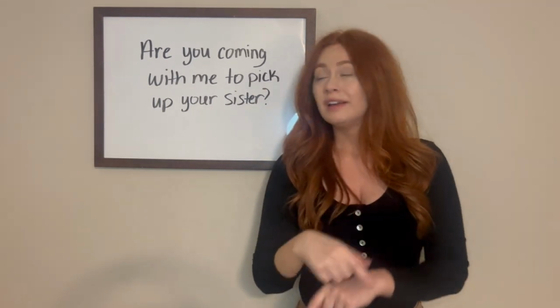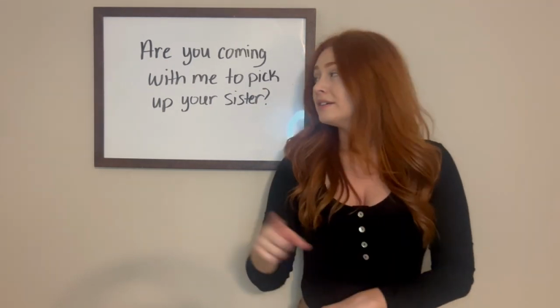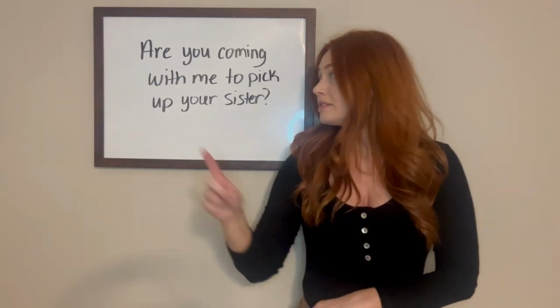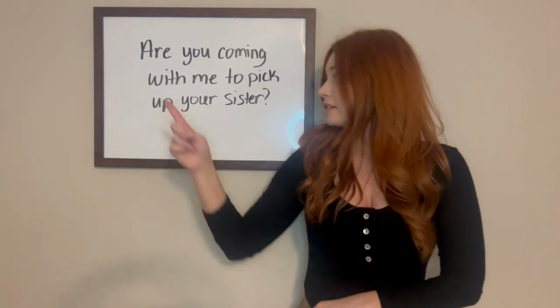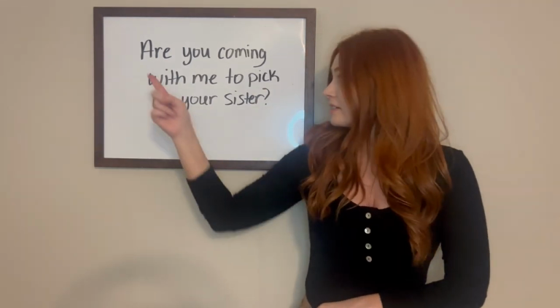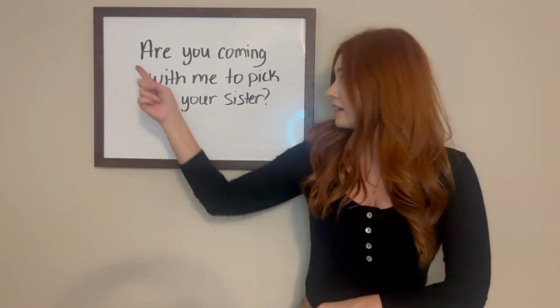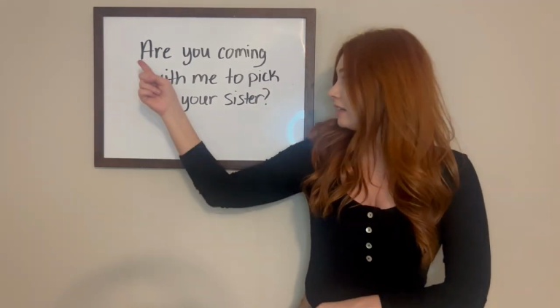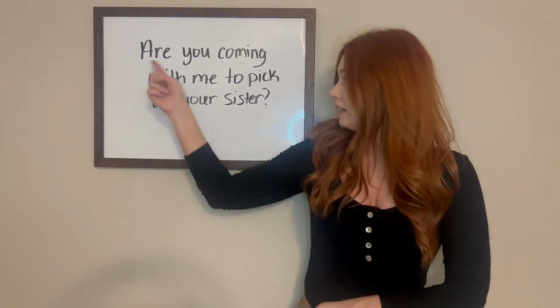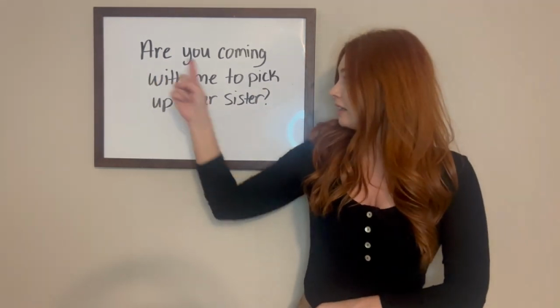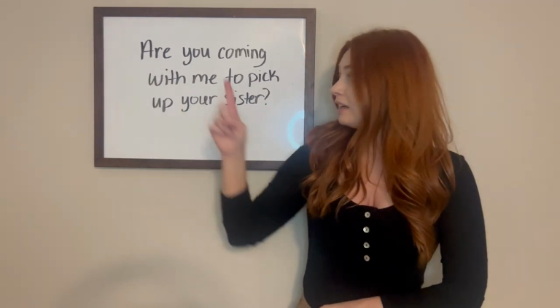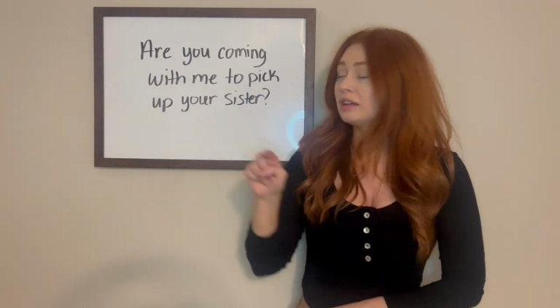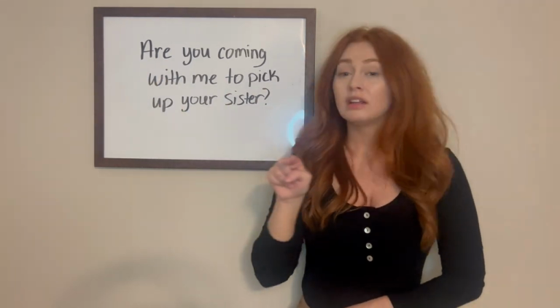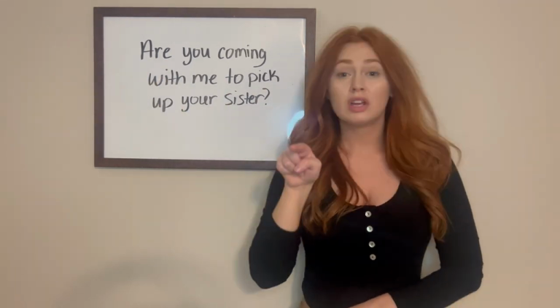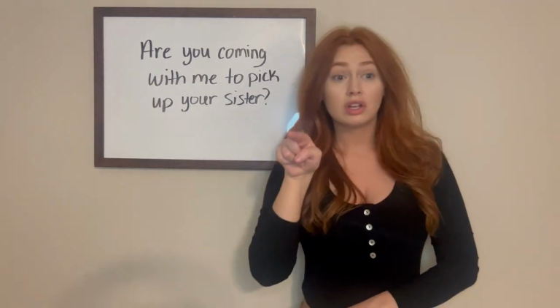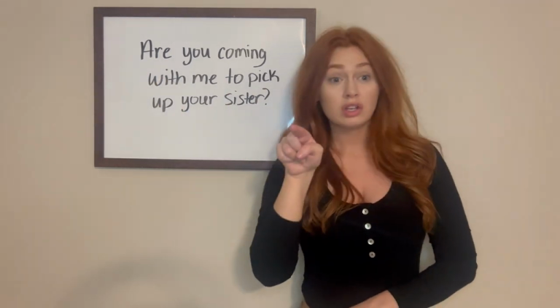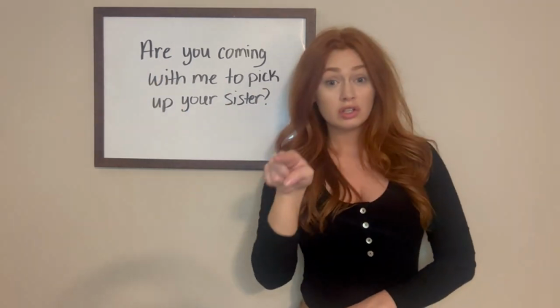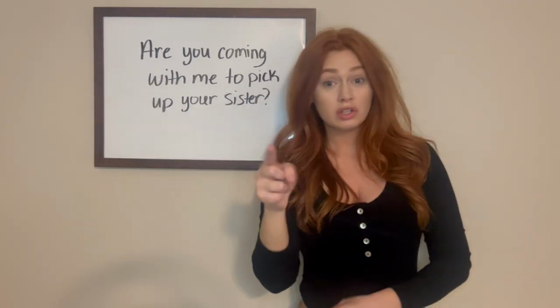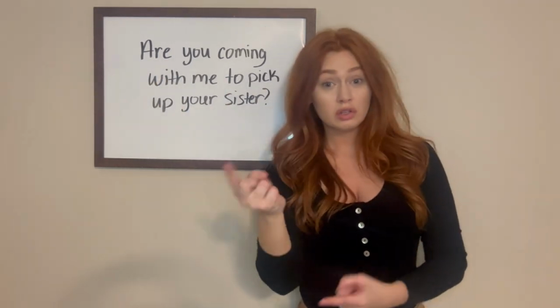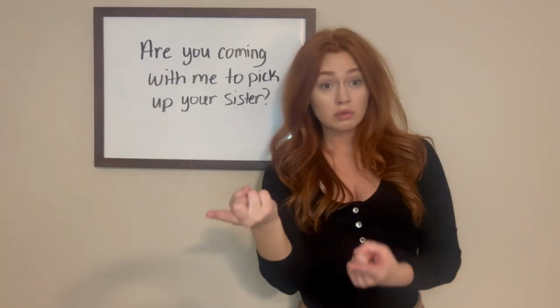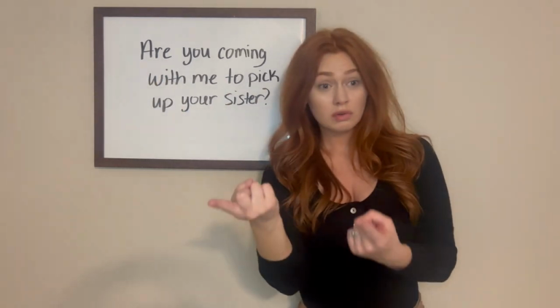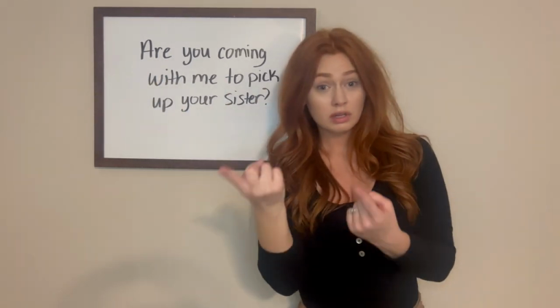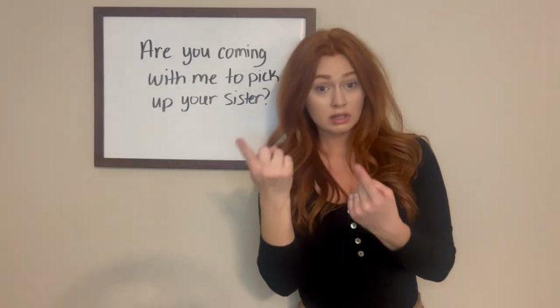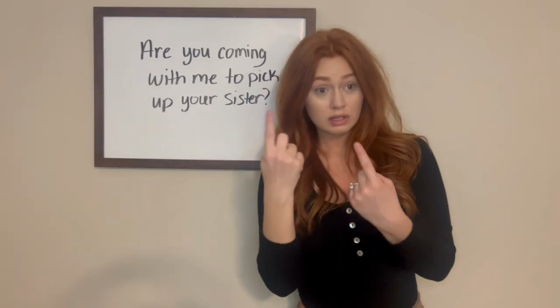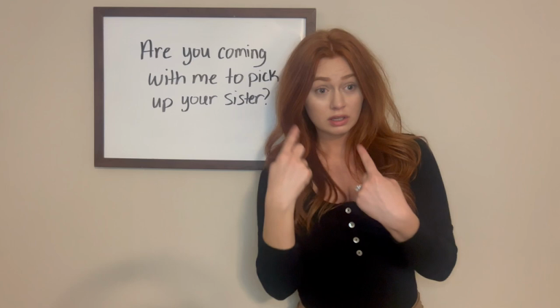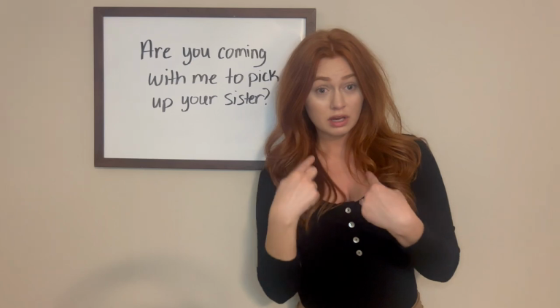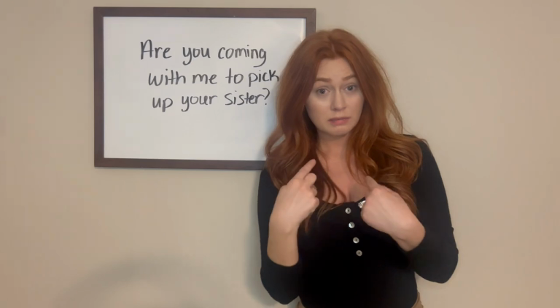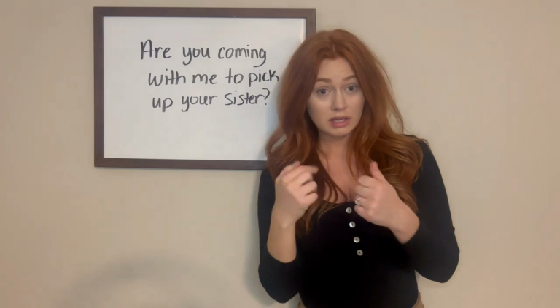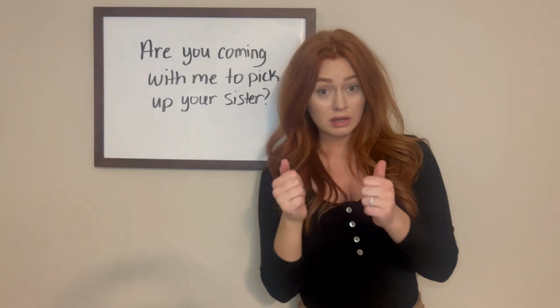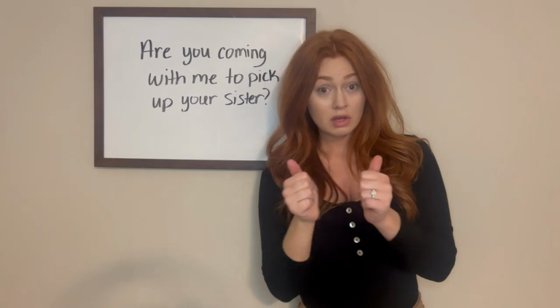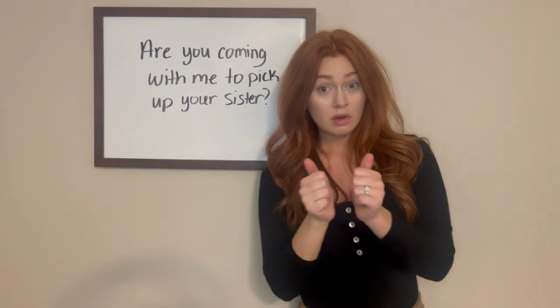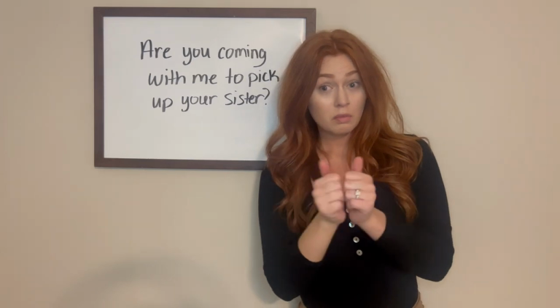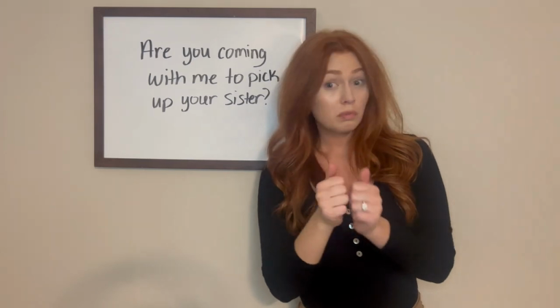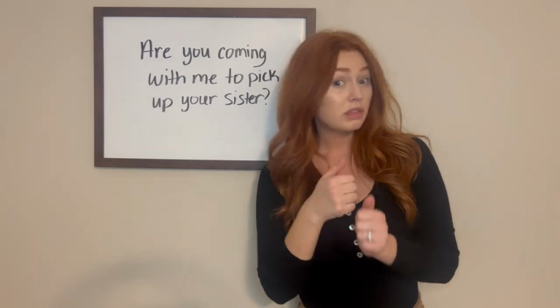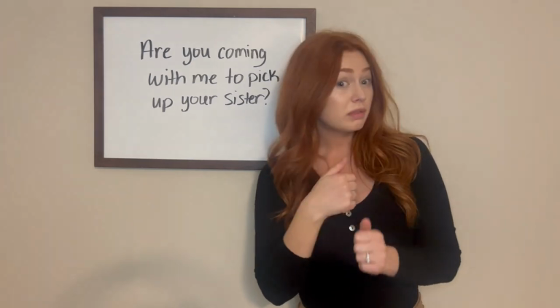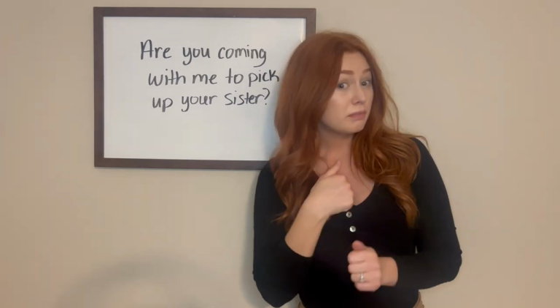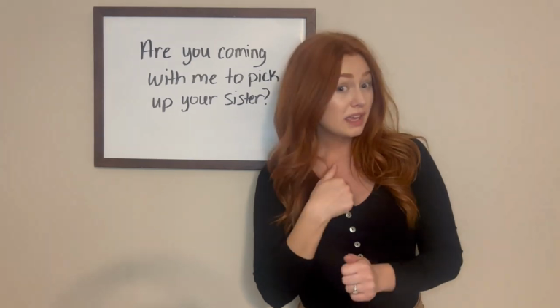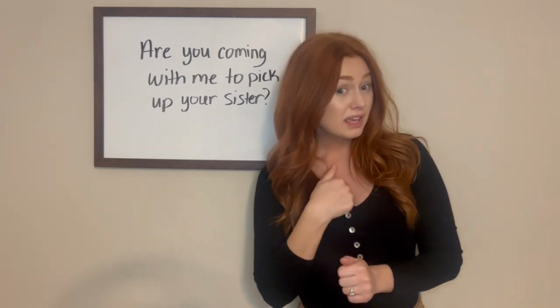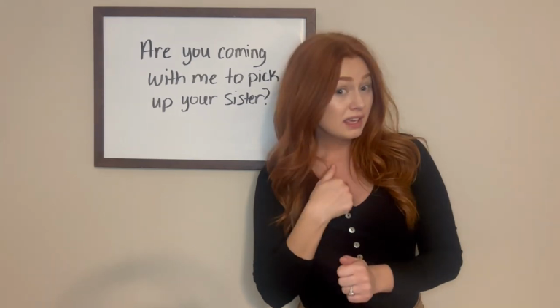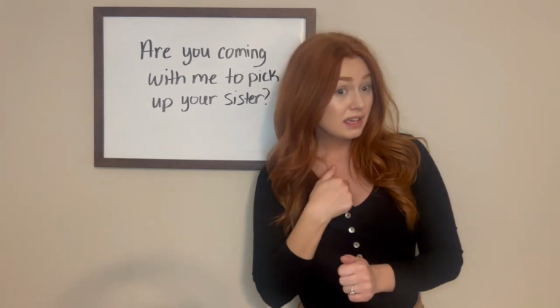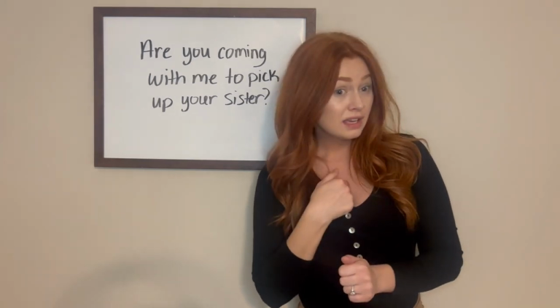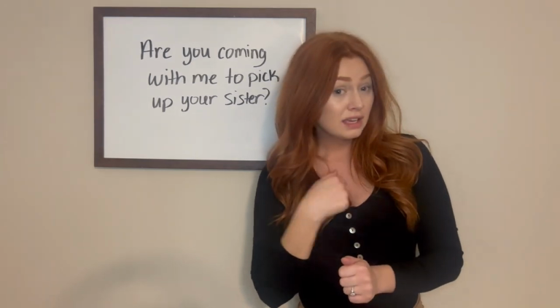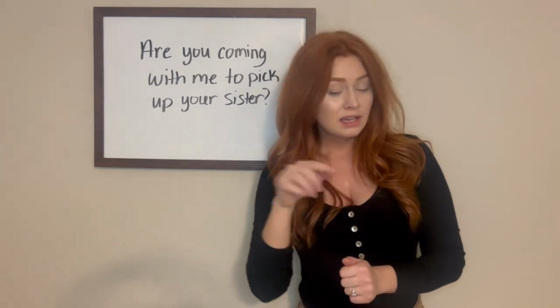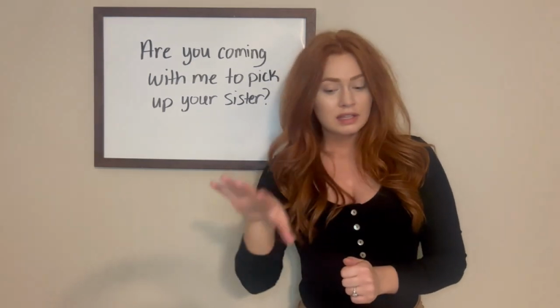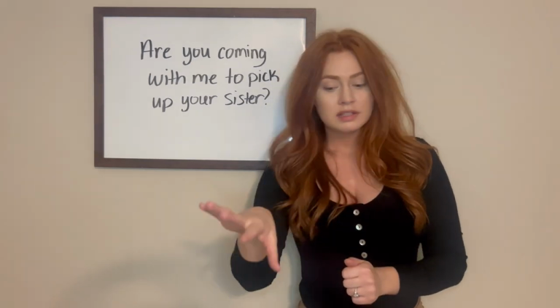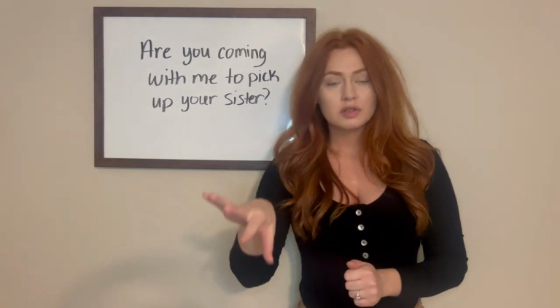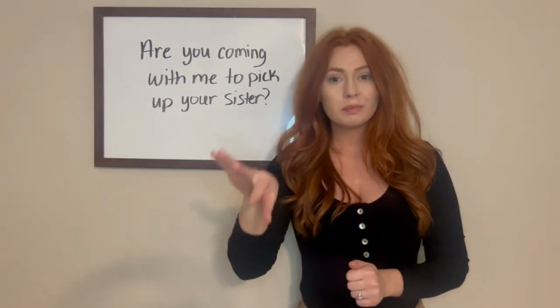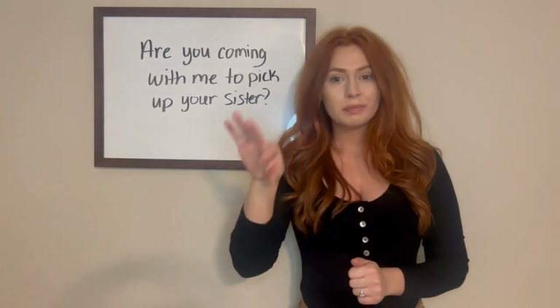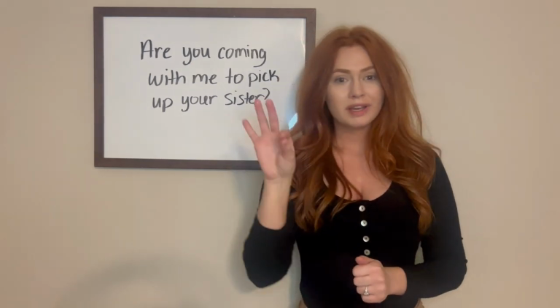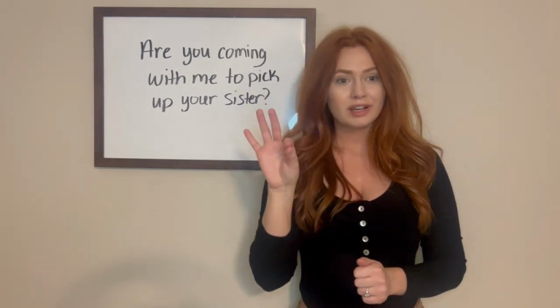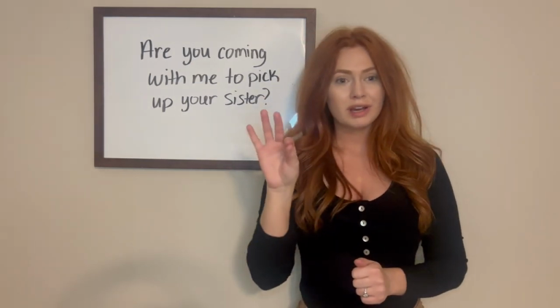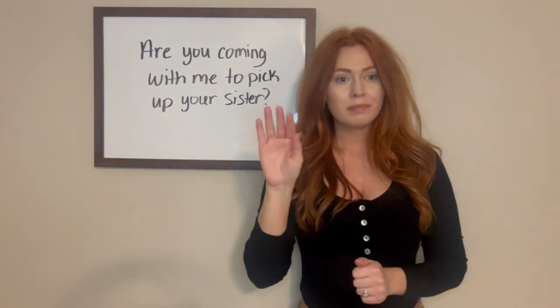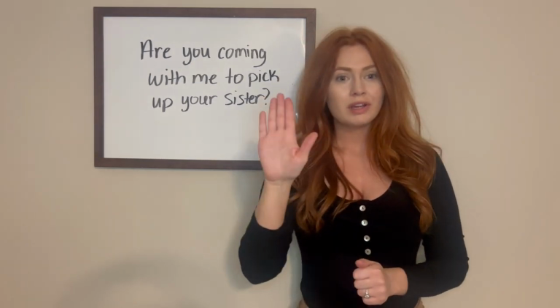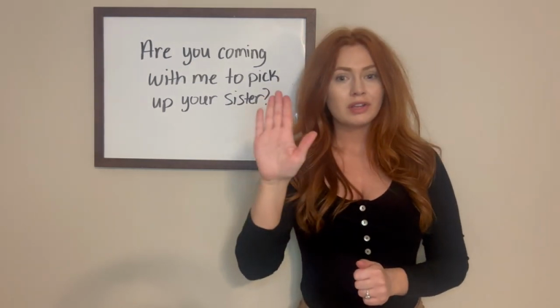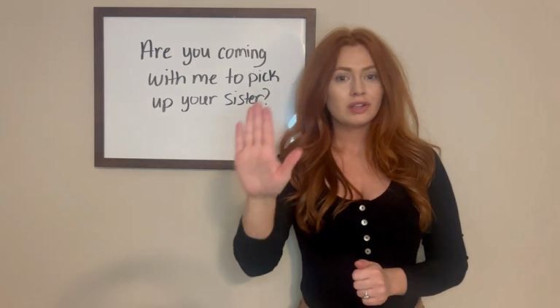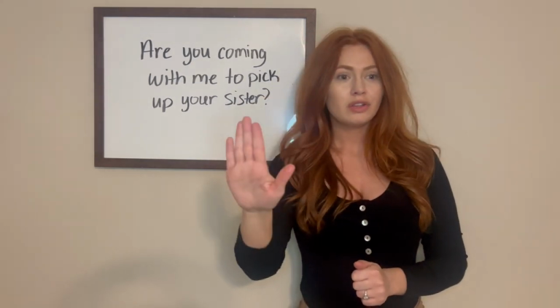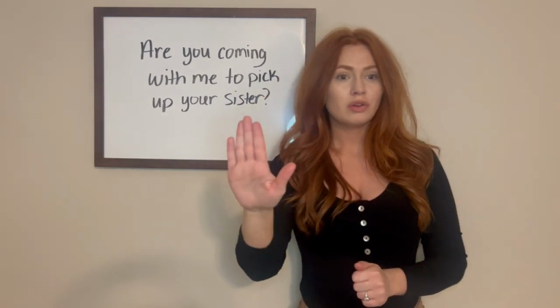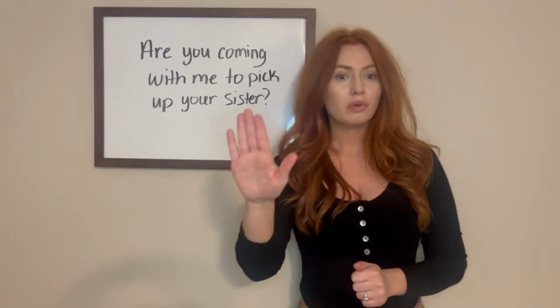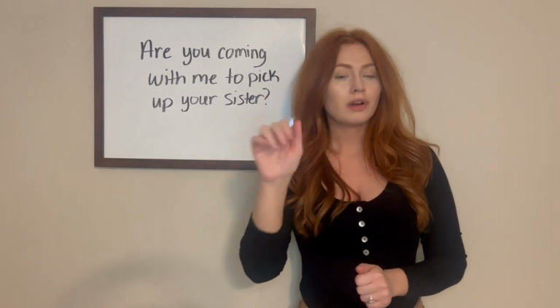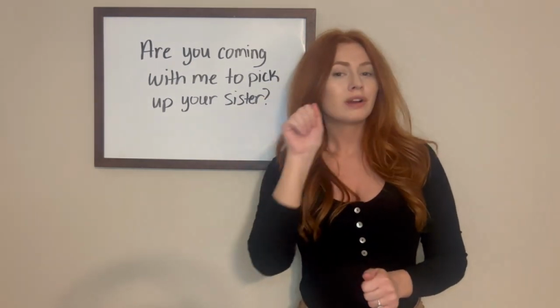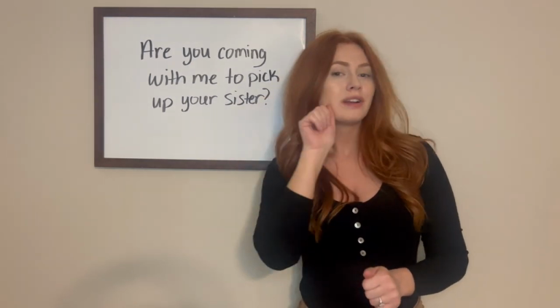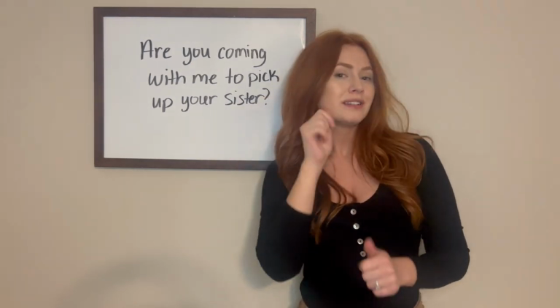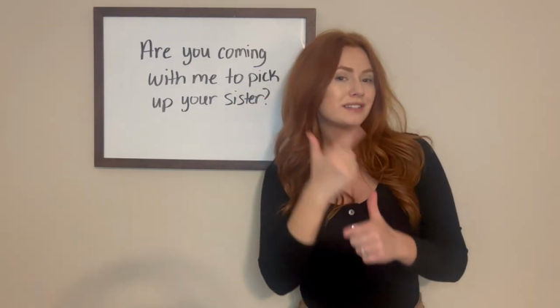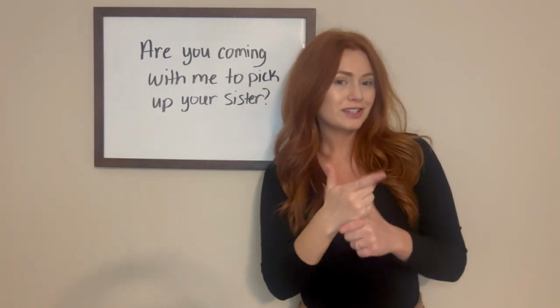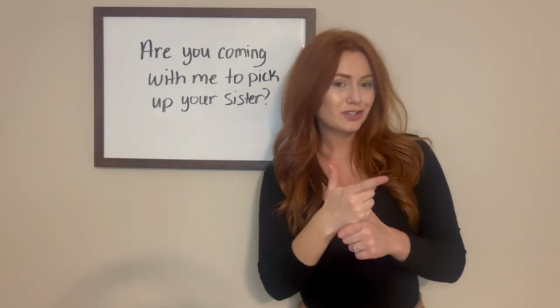So to sign that again: you coming with me to pick up your sister.